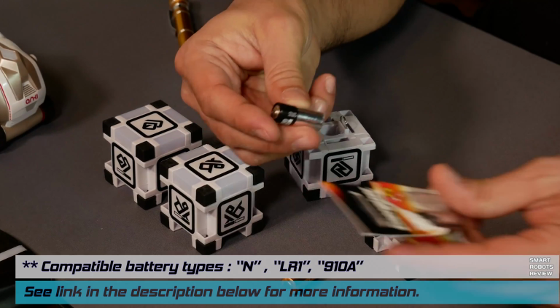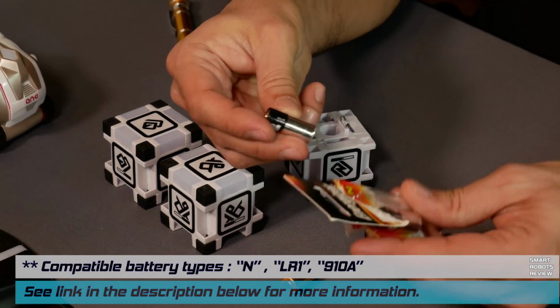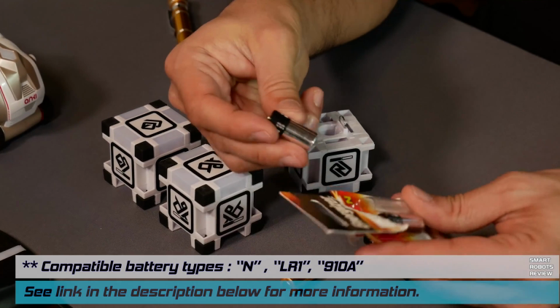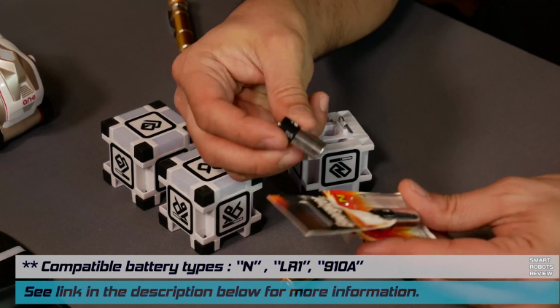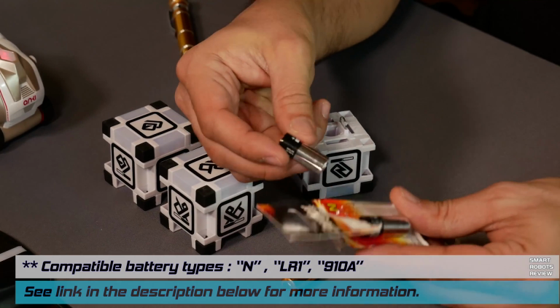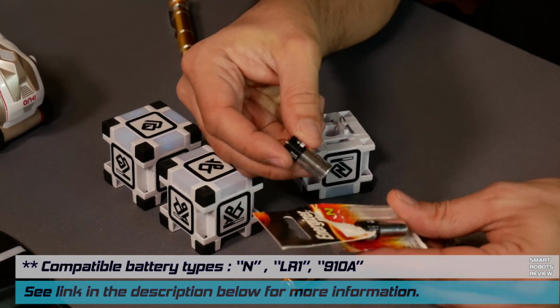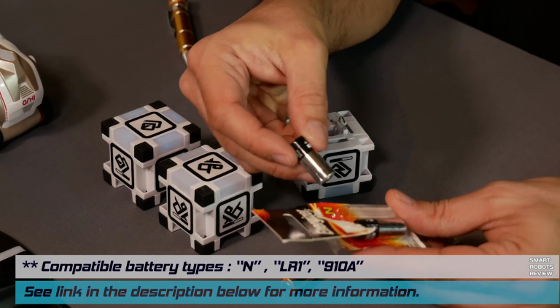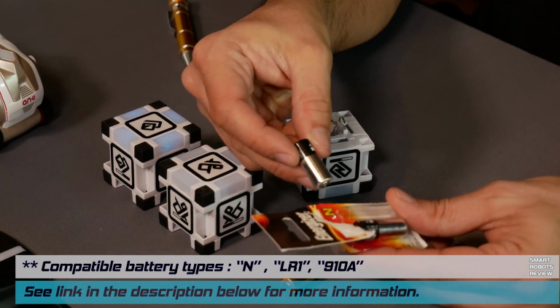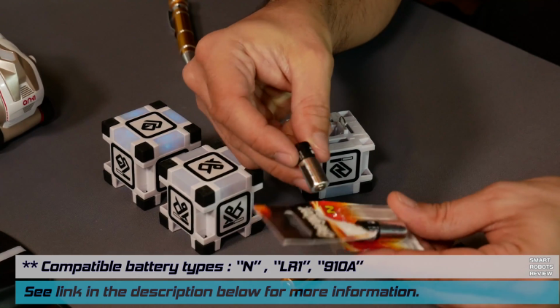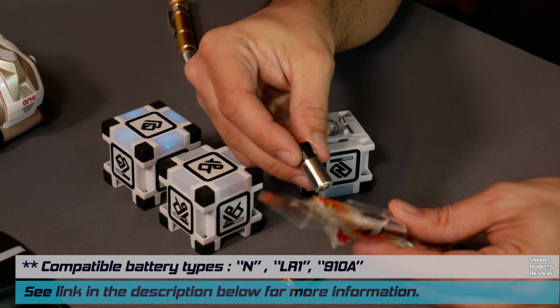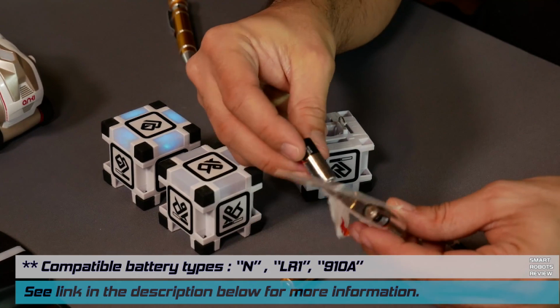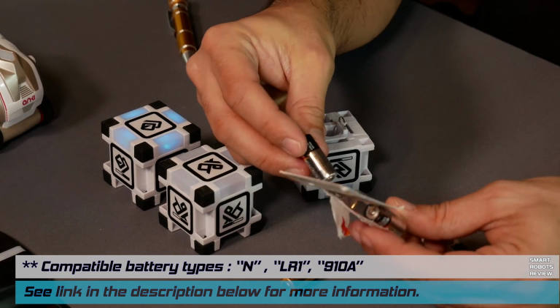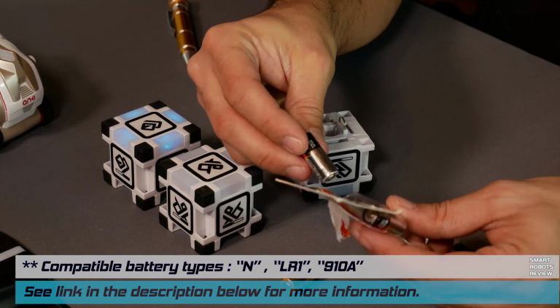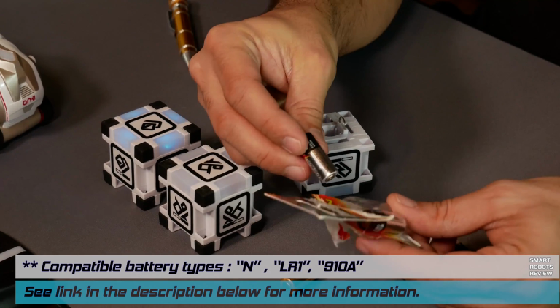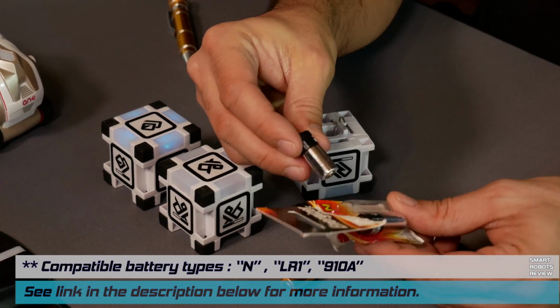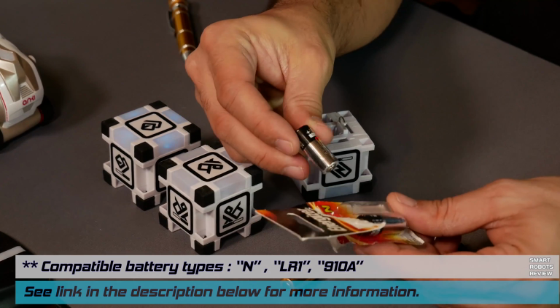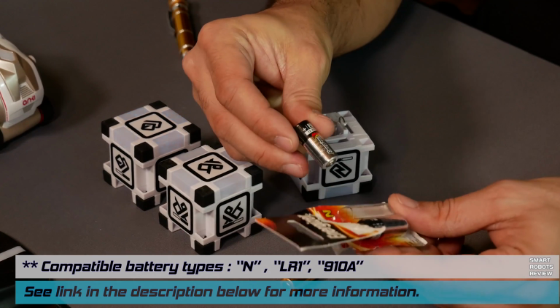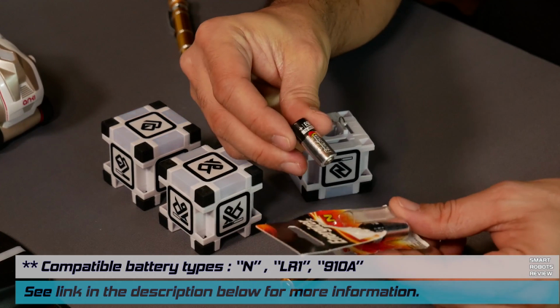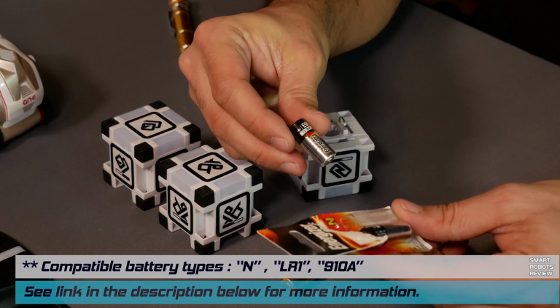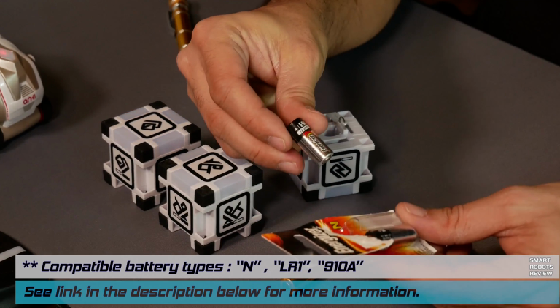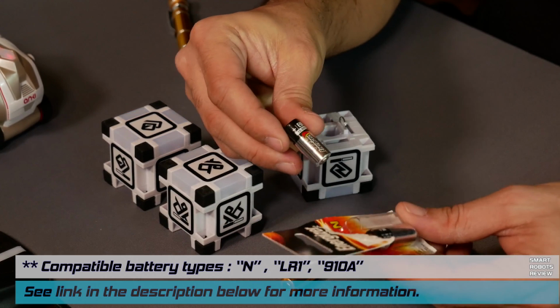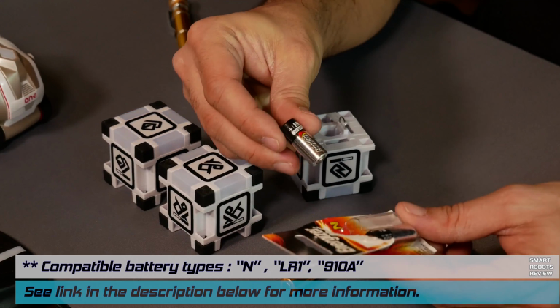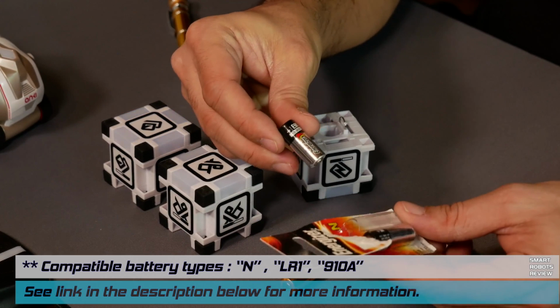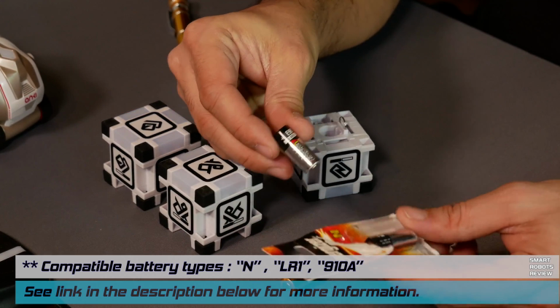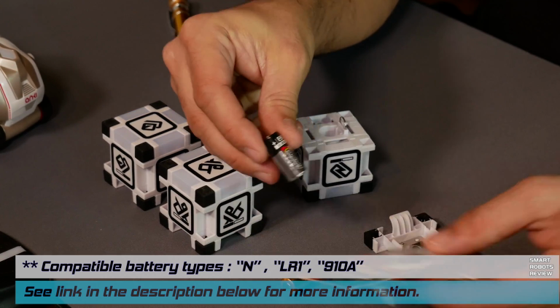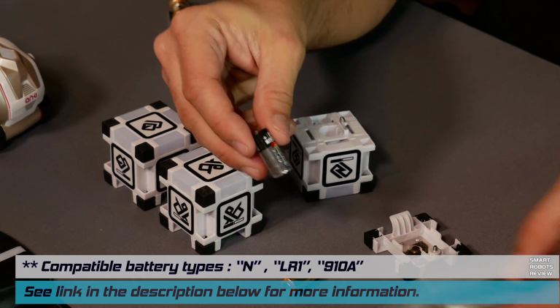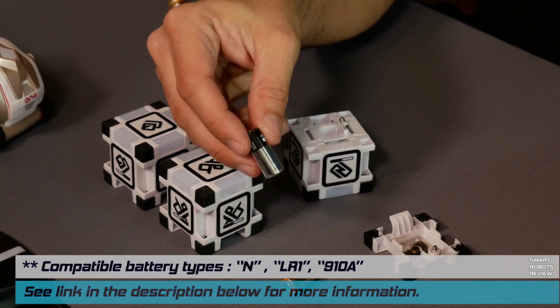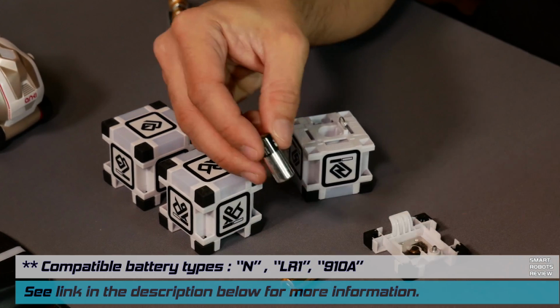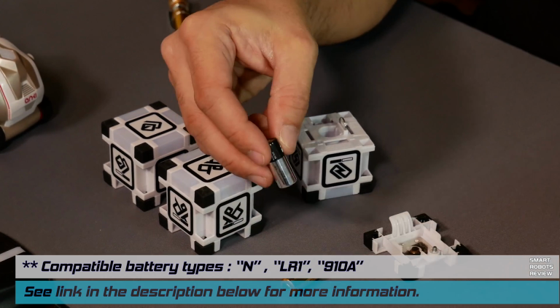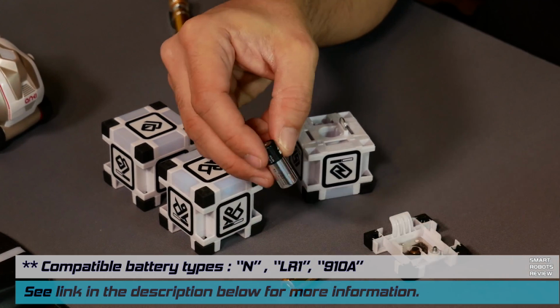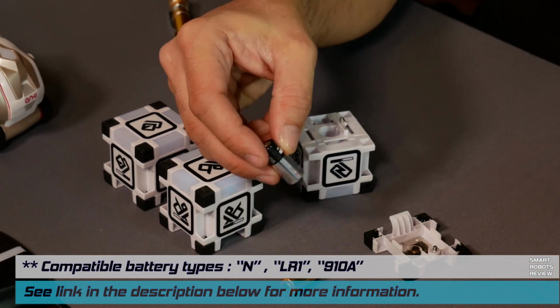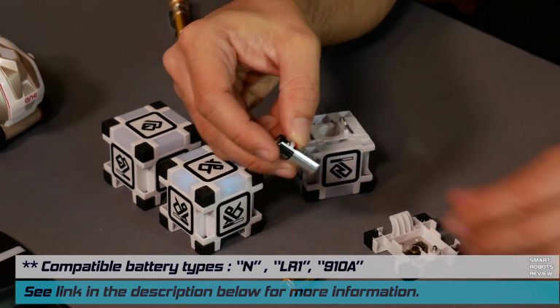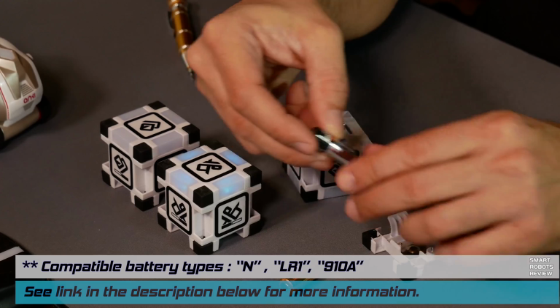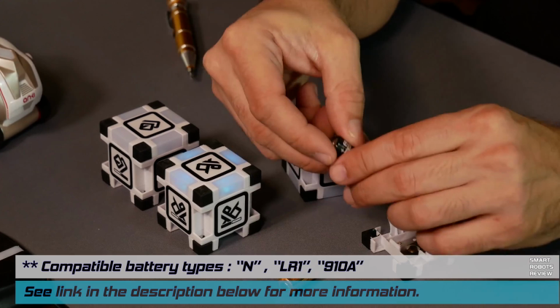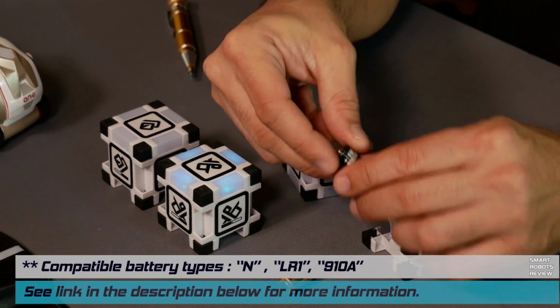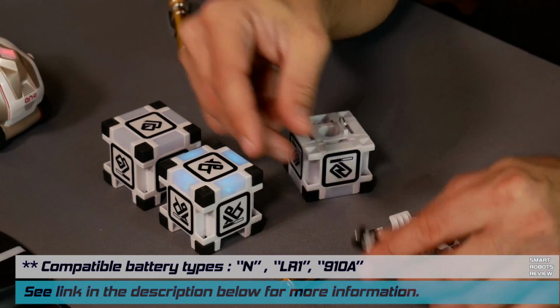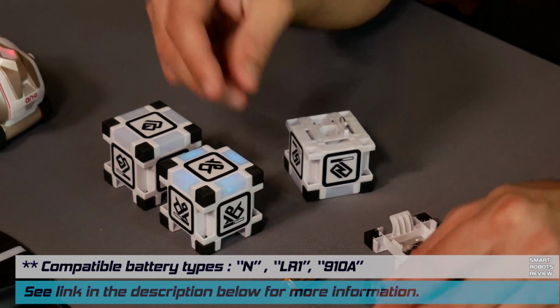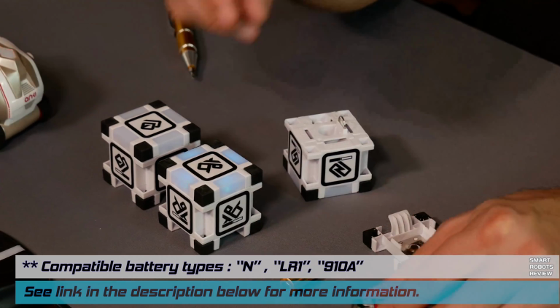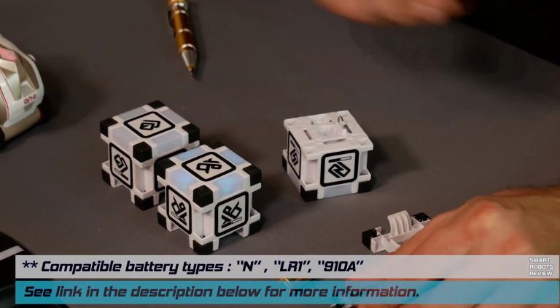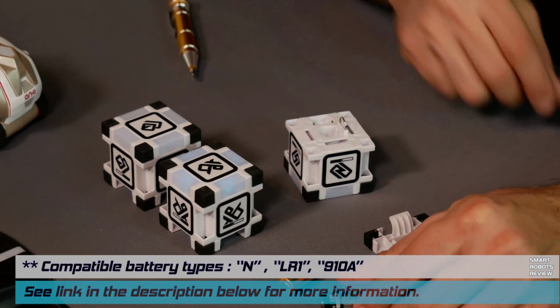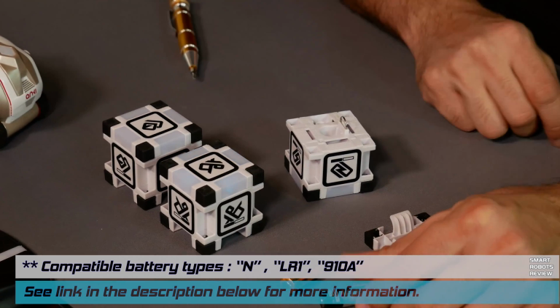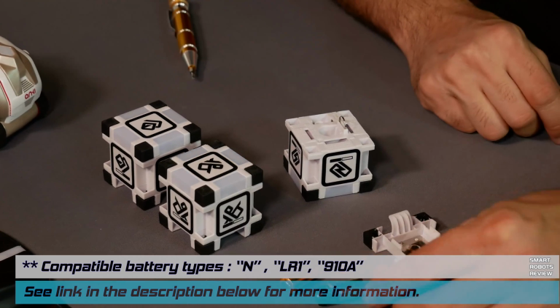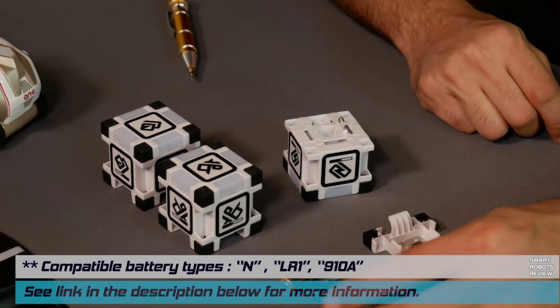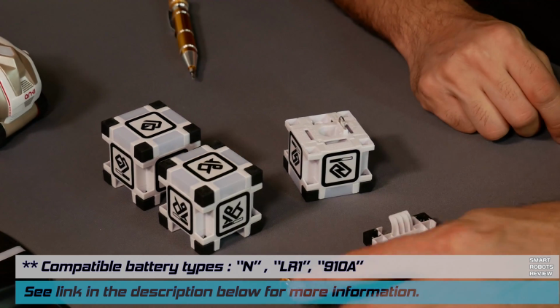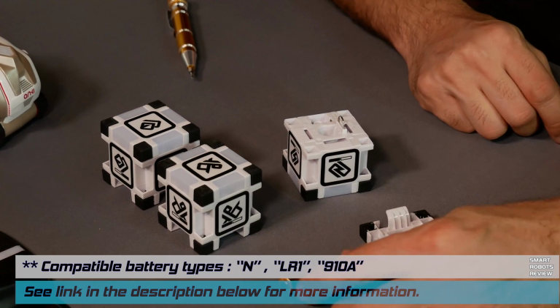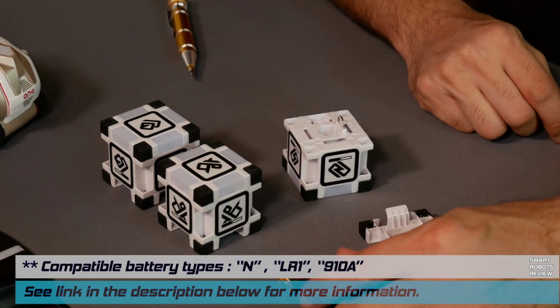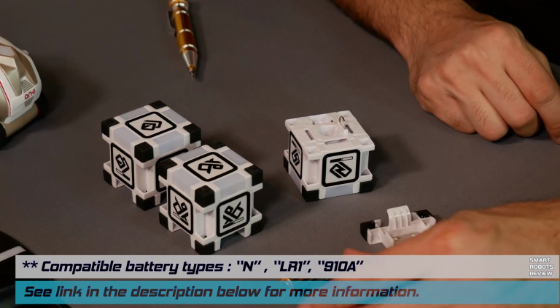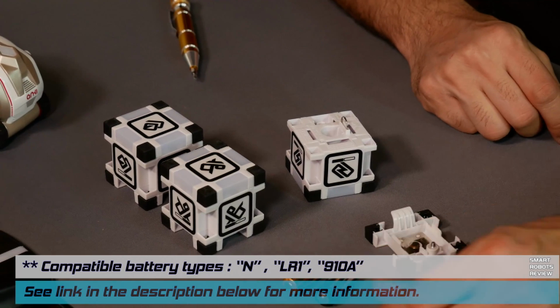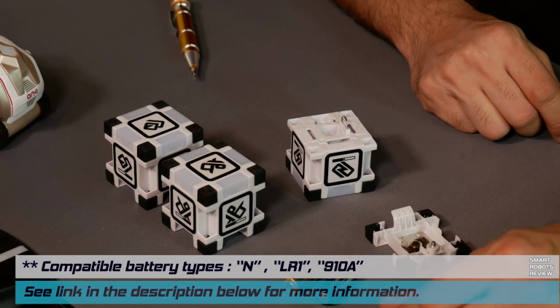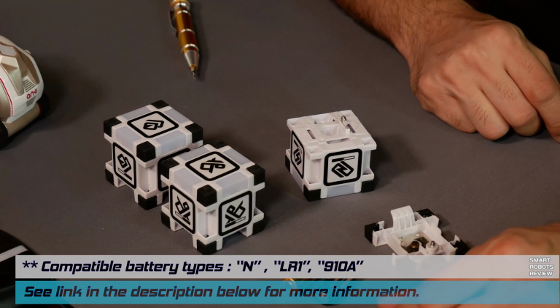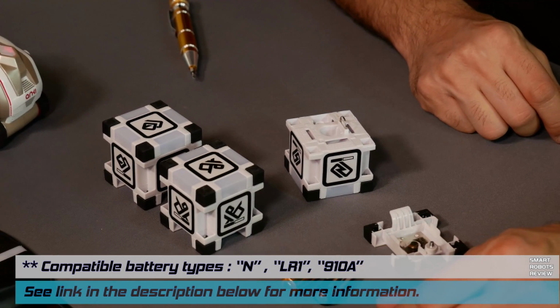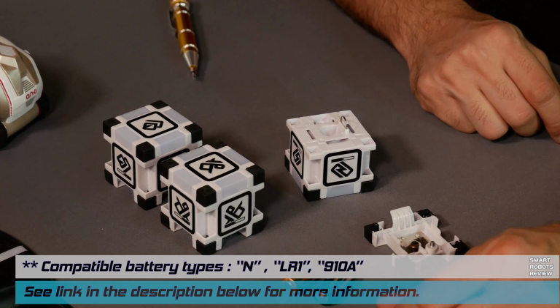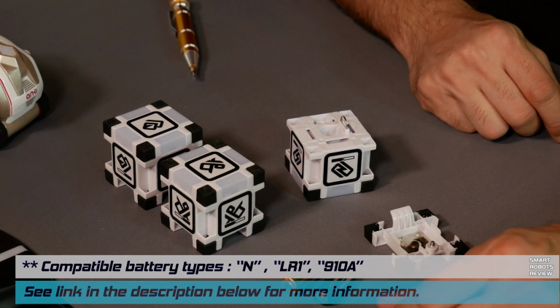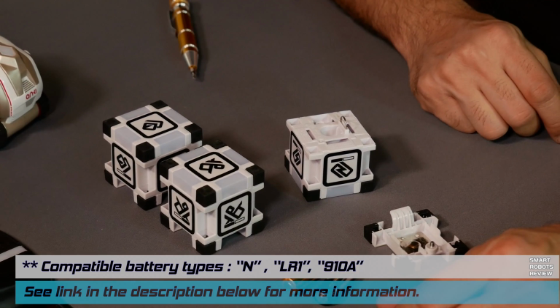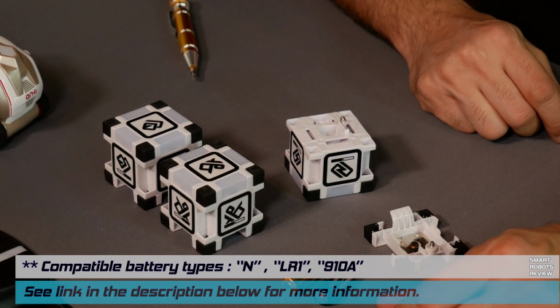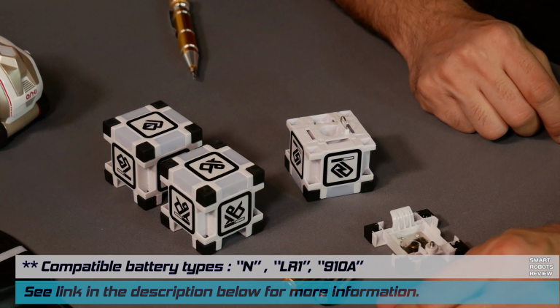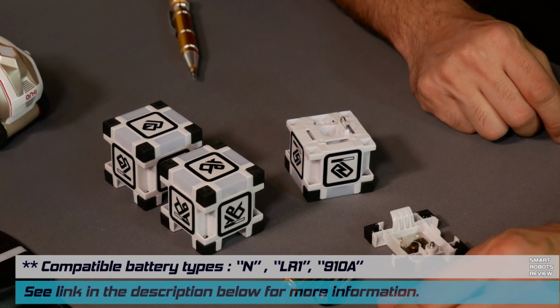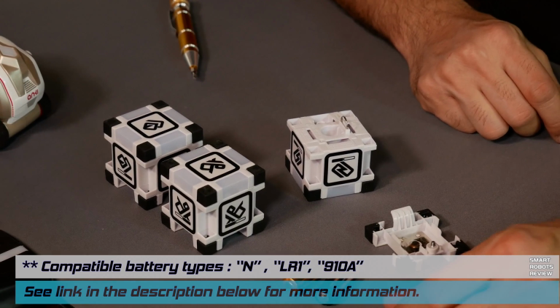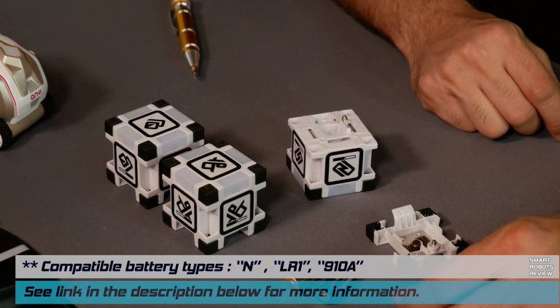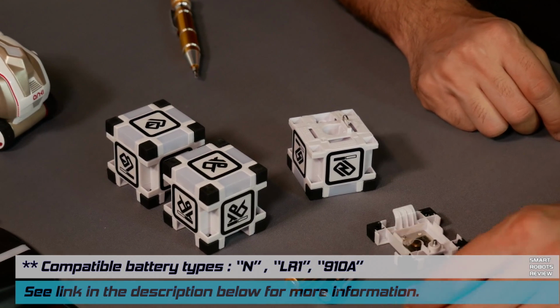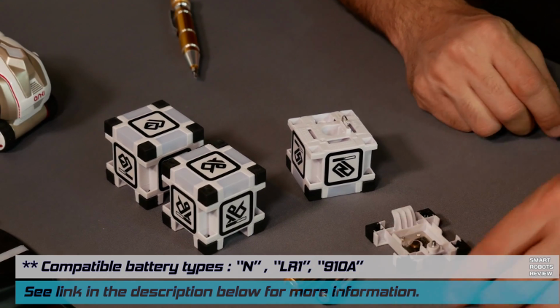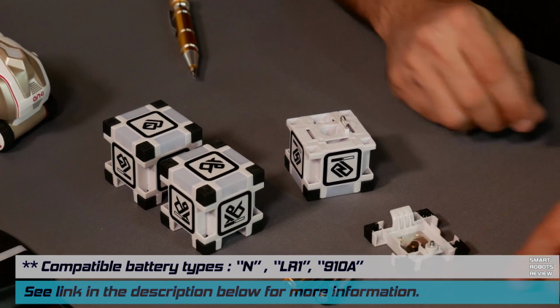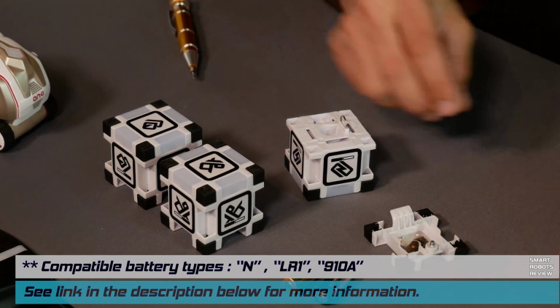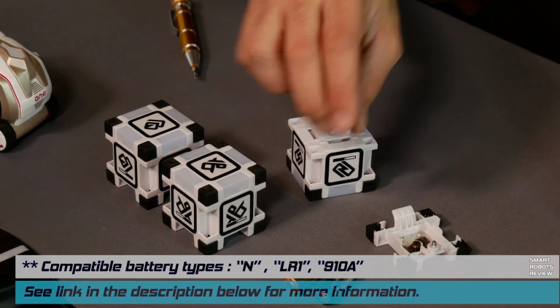So here's the one I bought. It was an Energizer N-size battery — a perfect replacement for it.